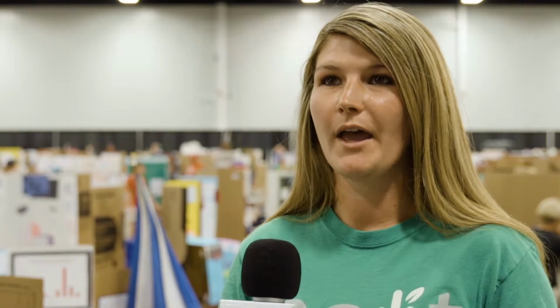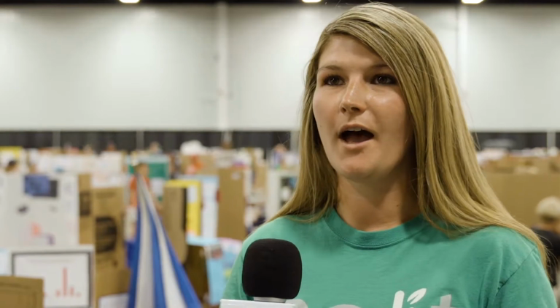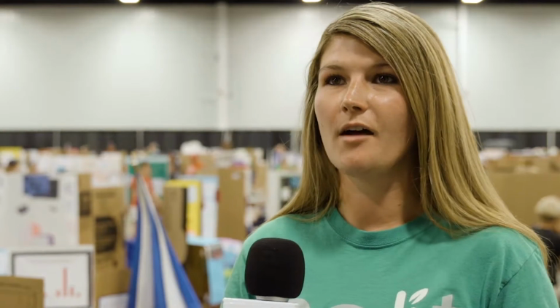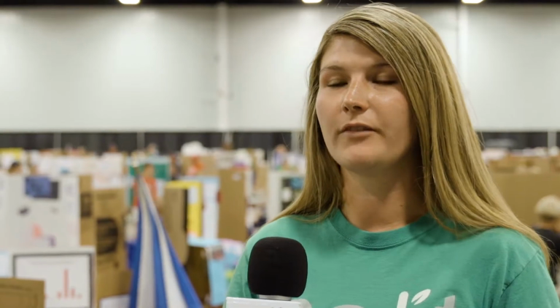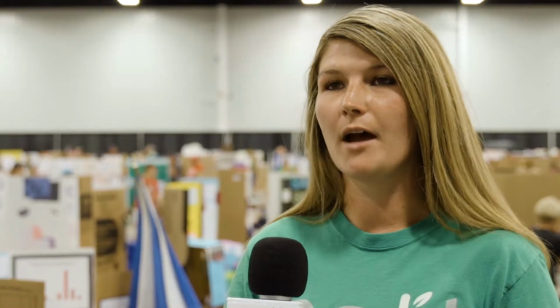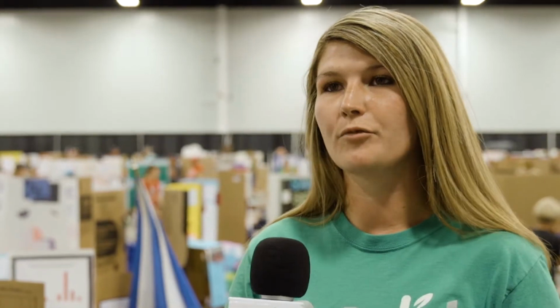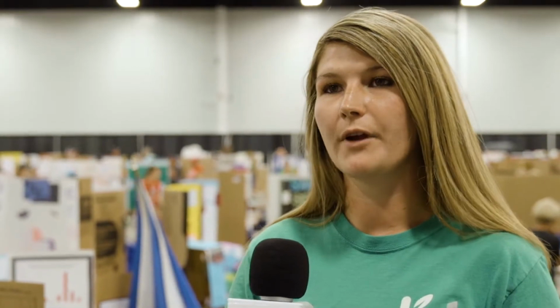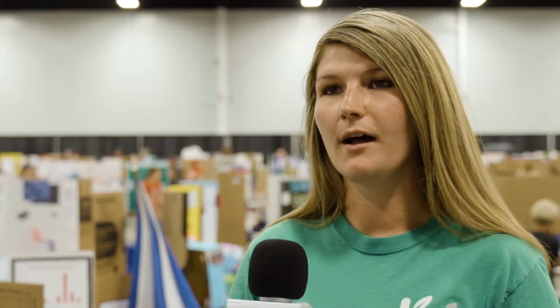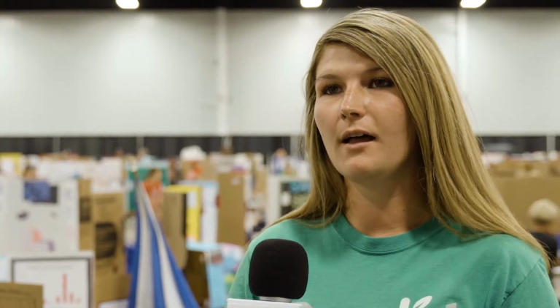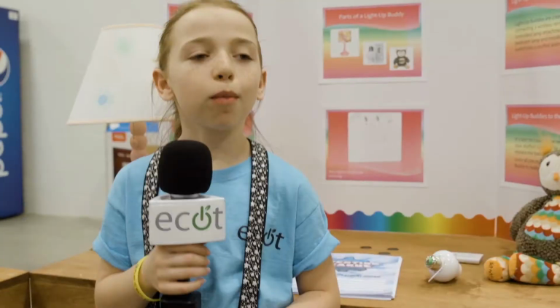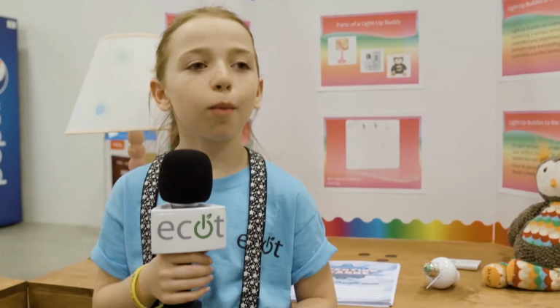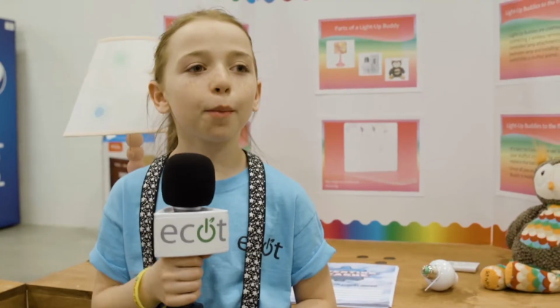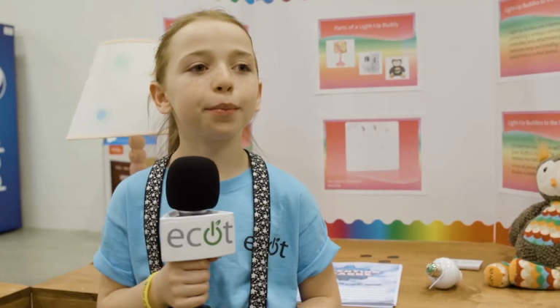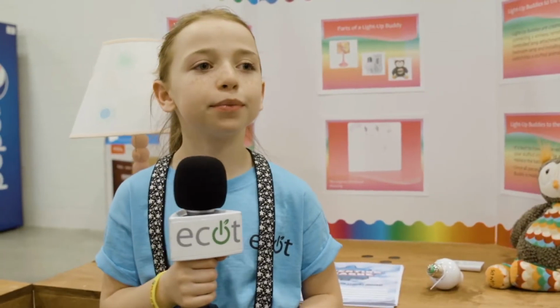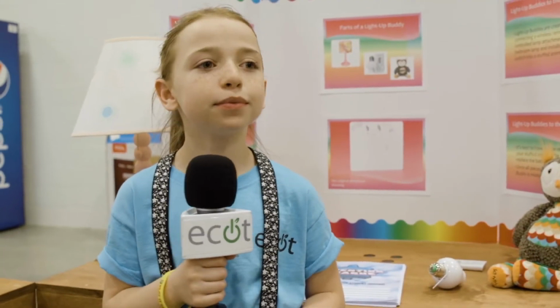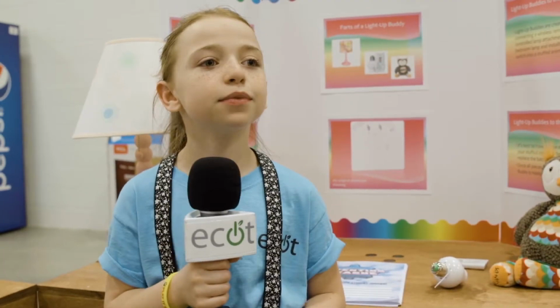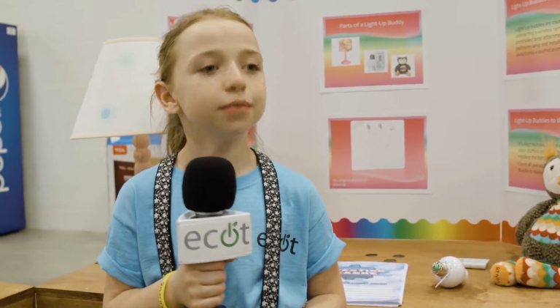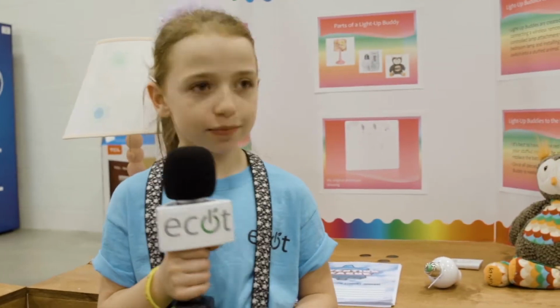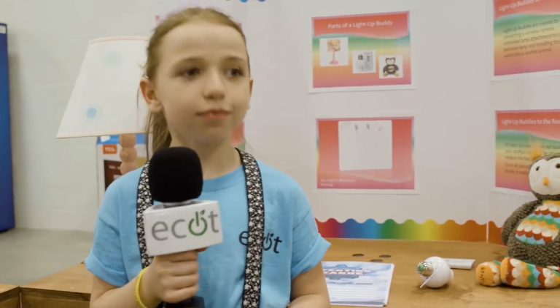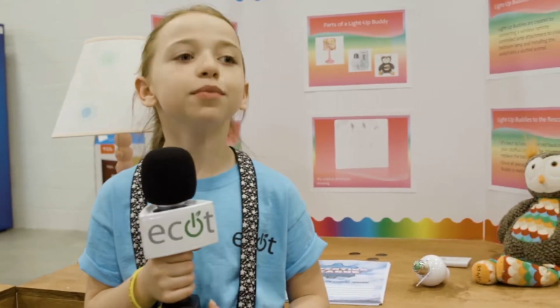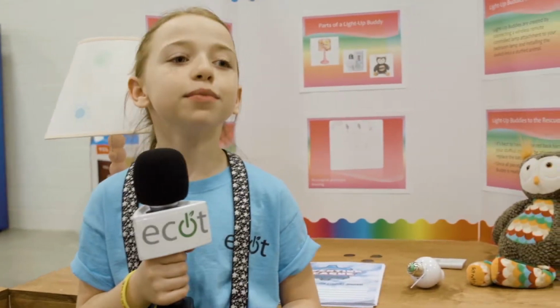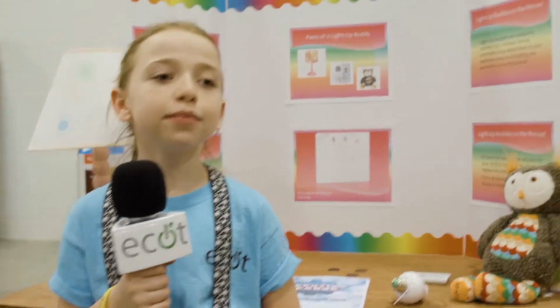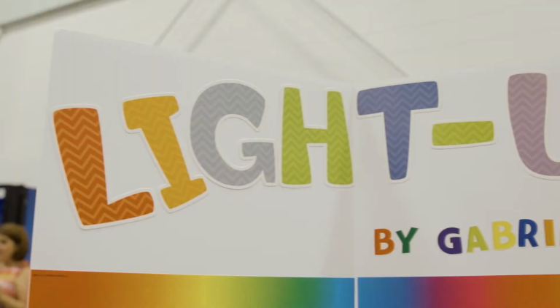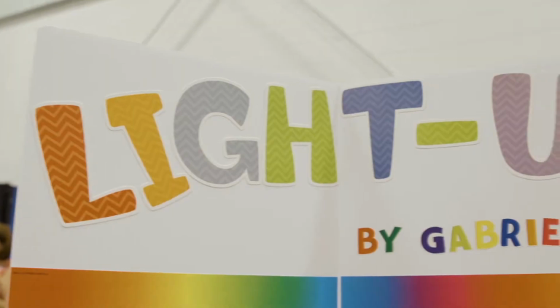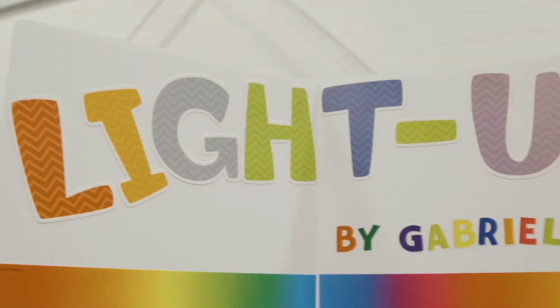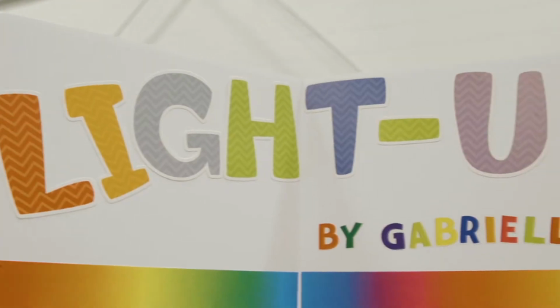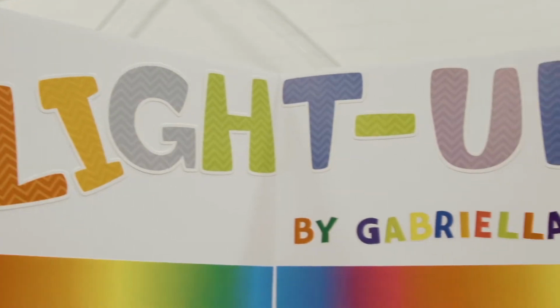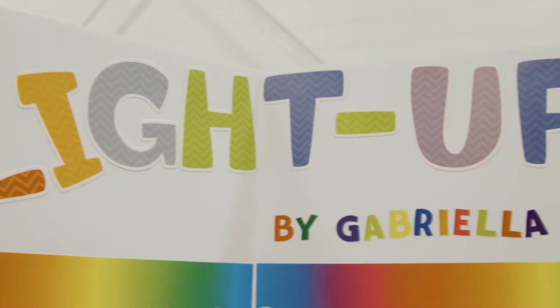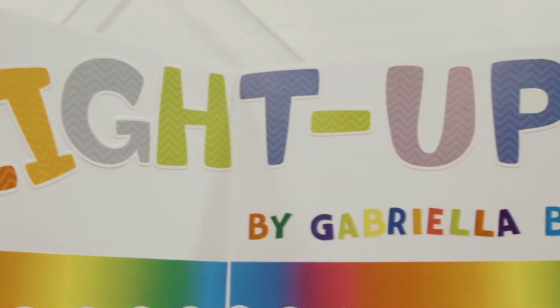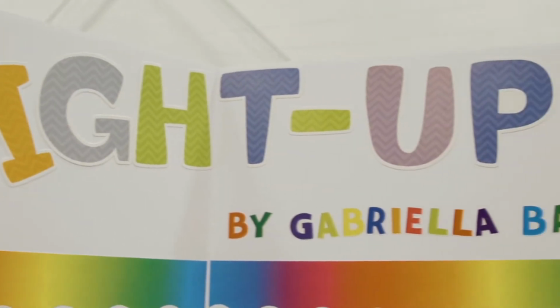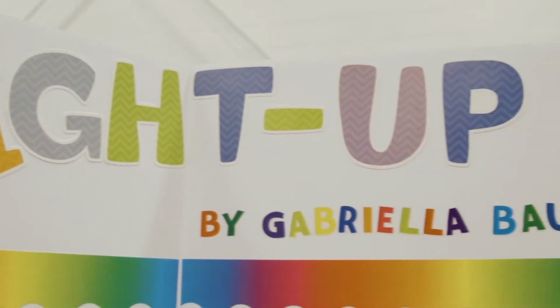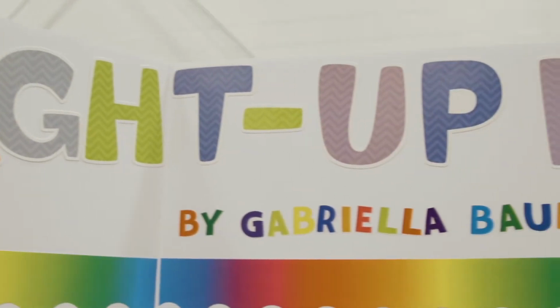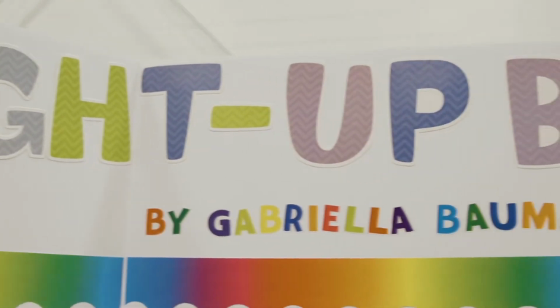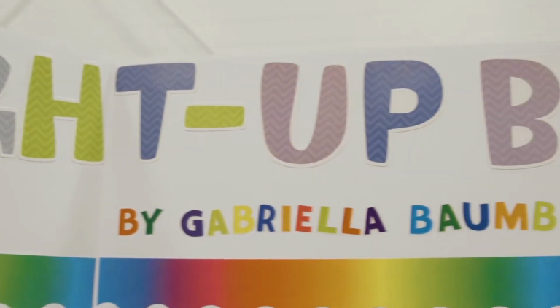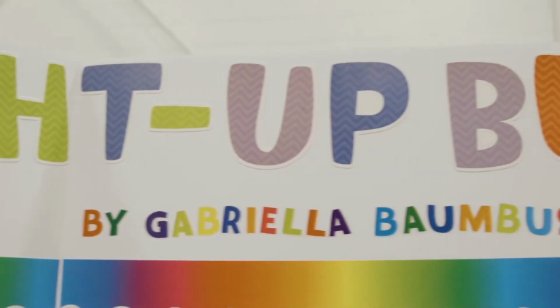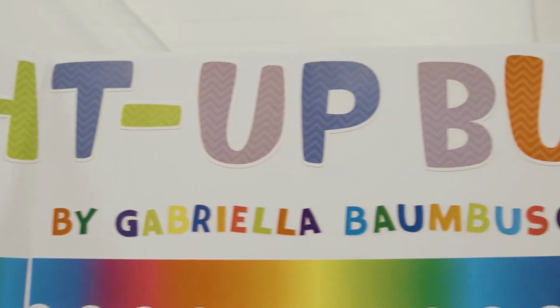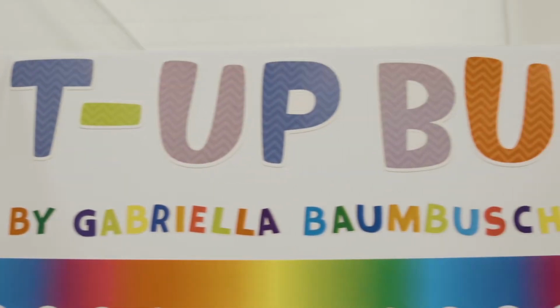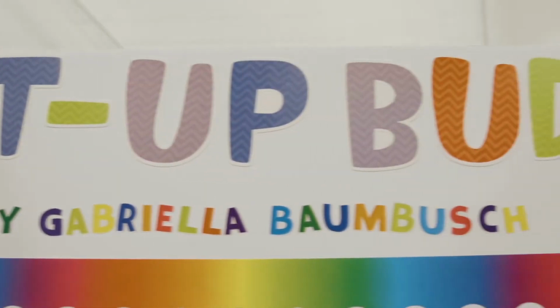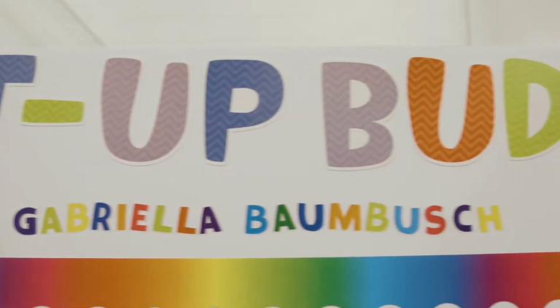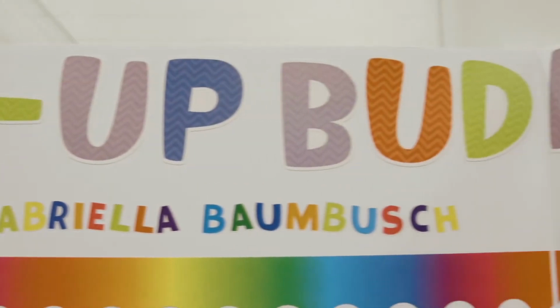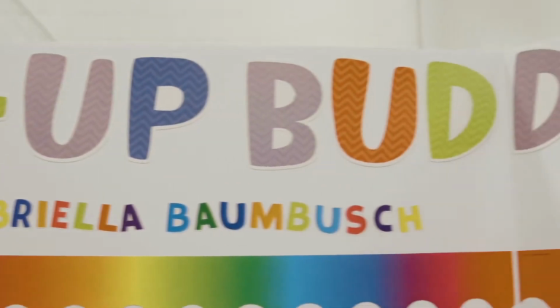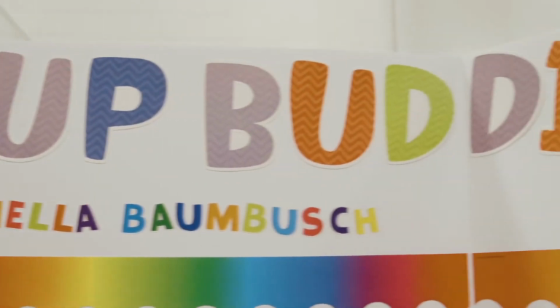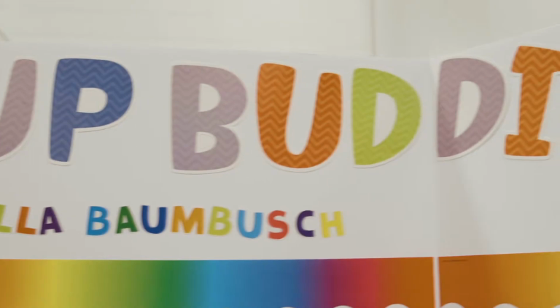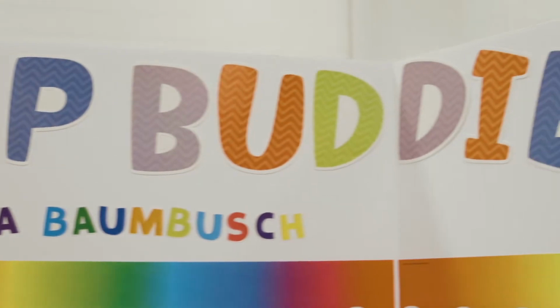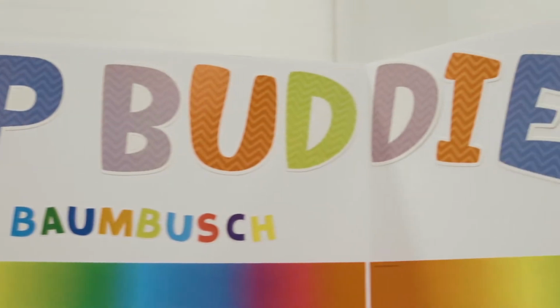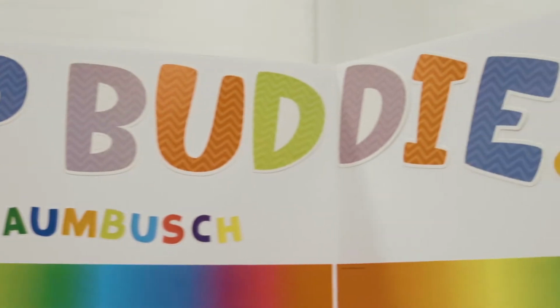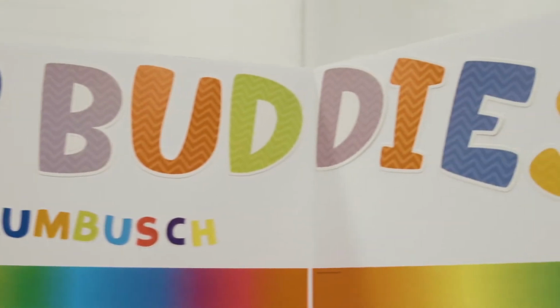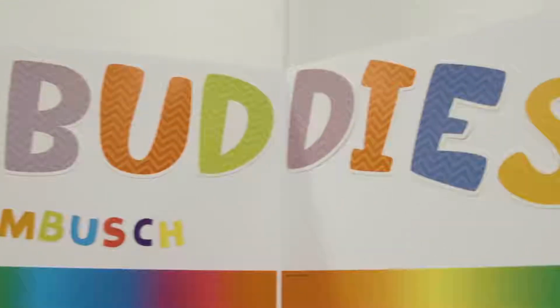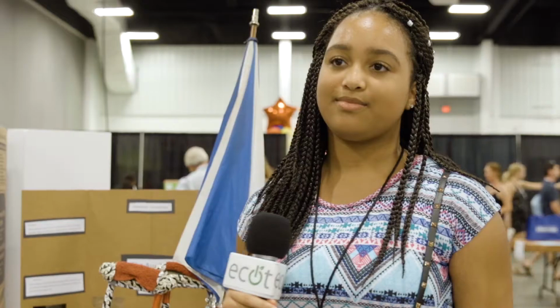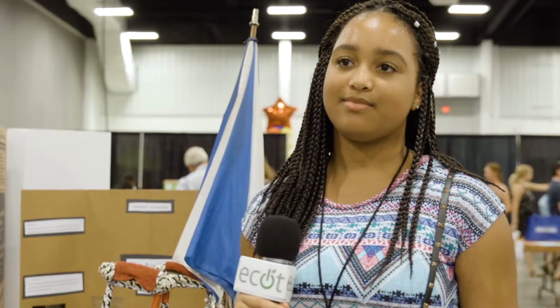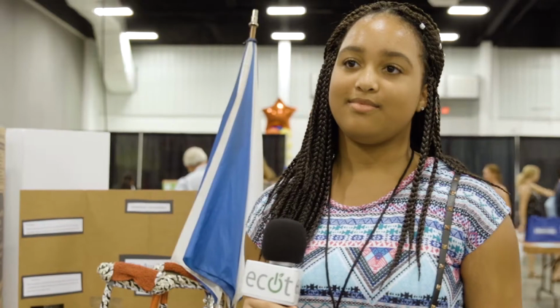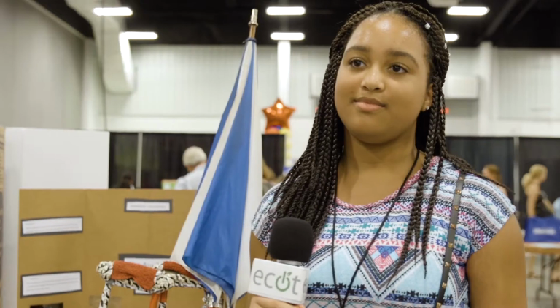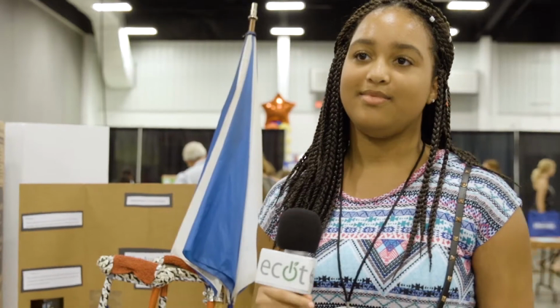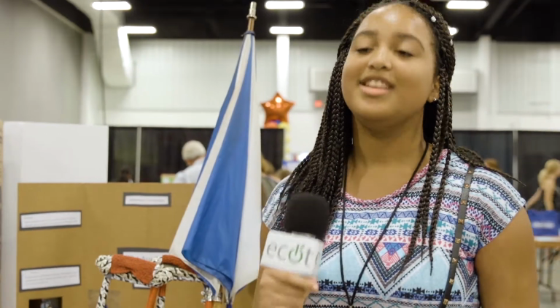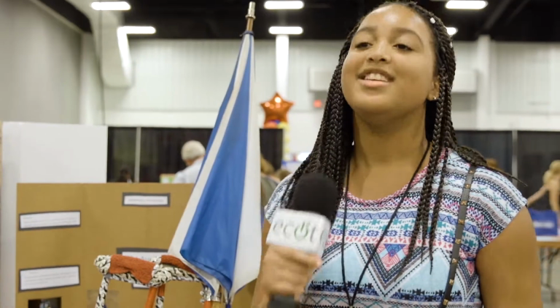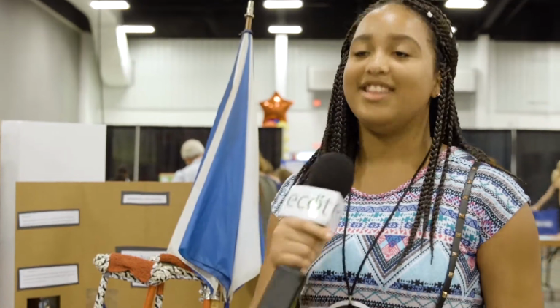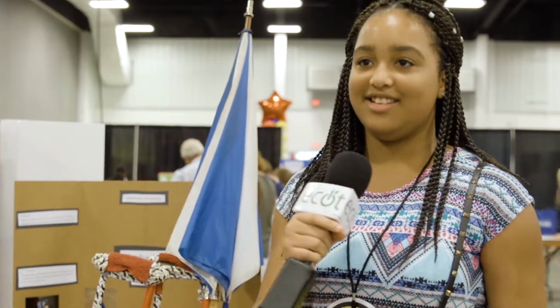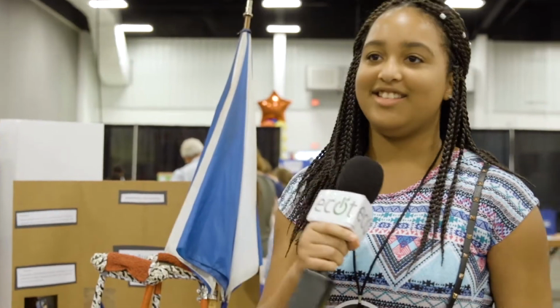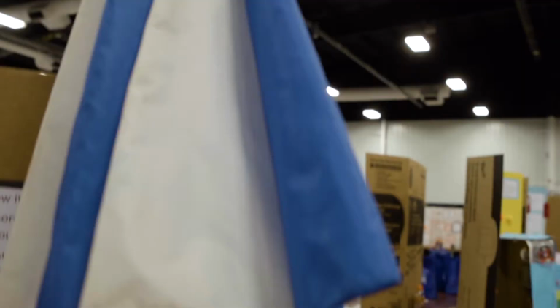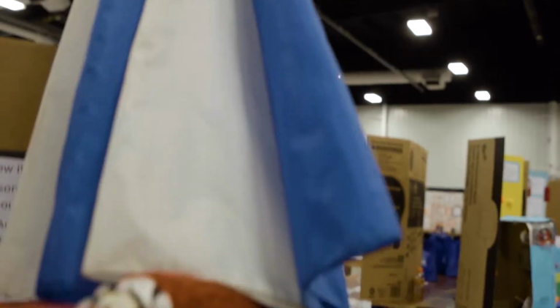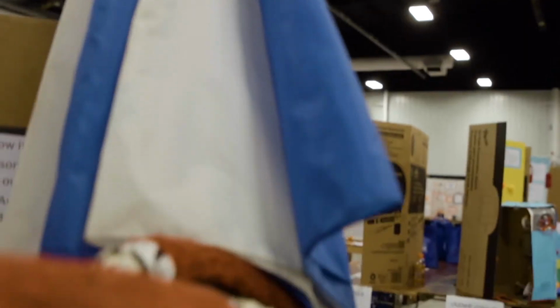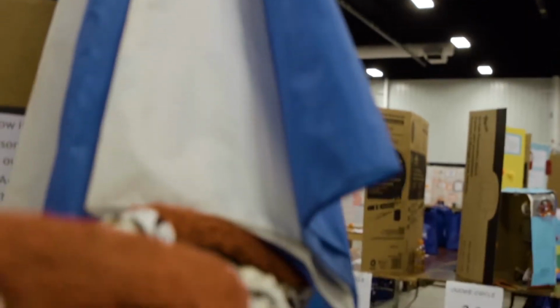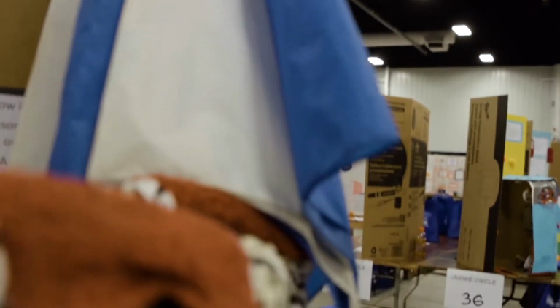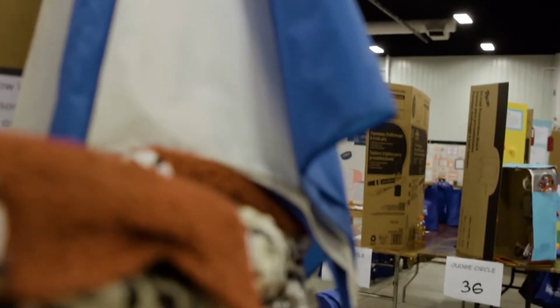We have Gabriella, who's in fourth grade, who created the light-up buddy, and we have Jayla, who is in seventh grade, who created the auxiliary.